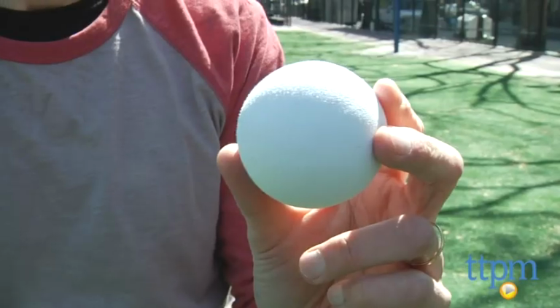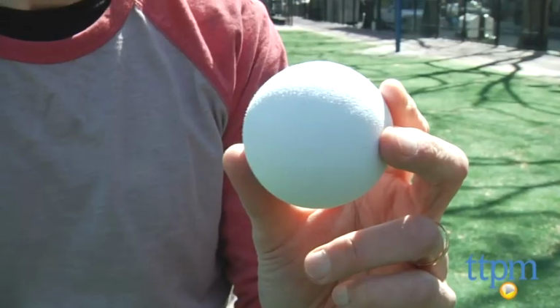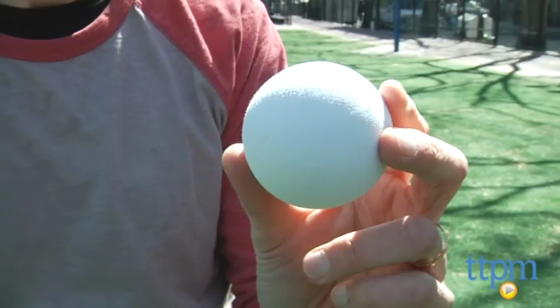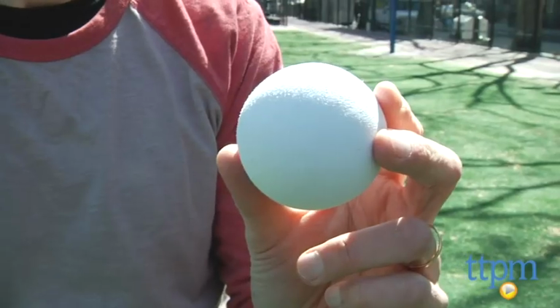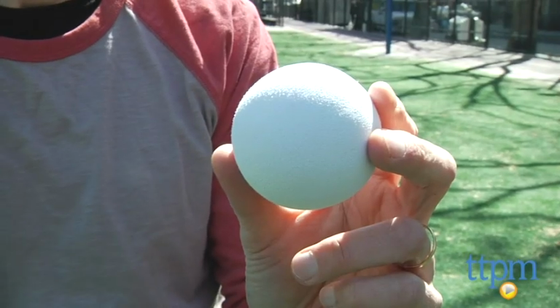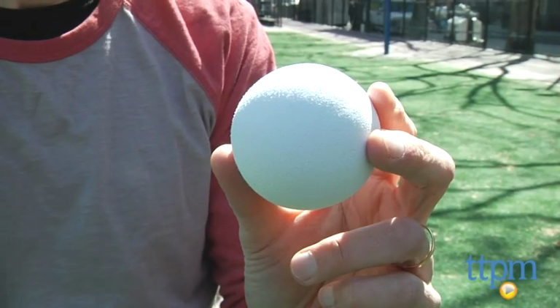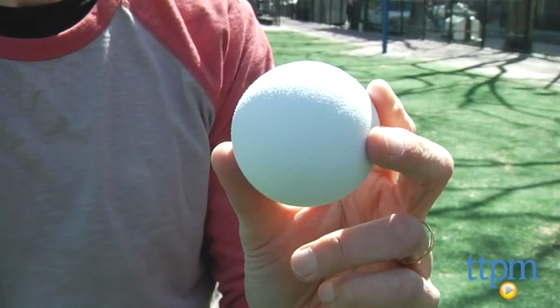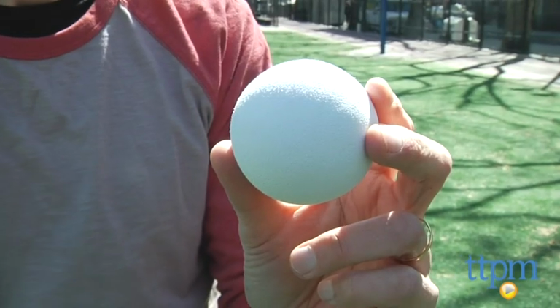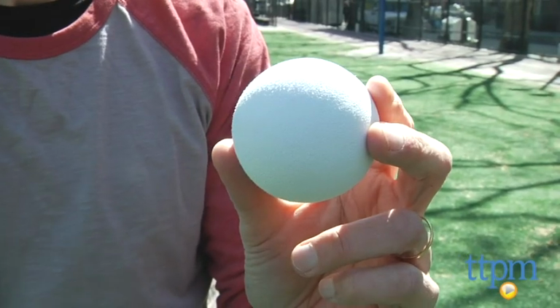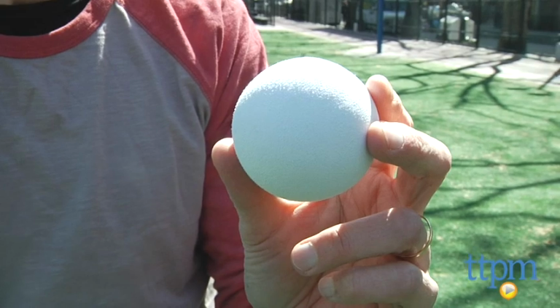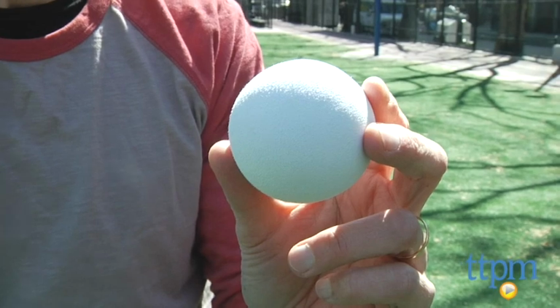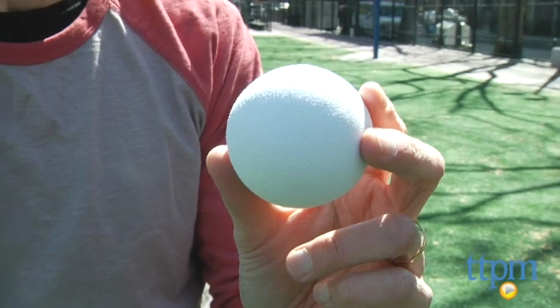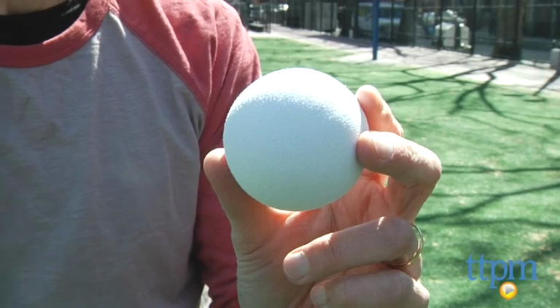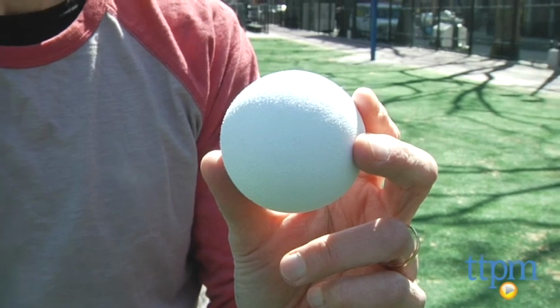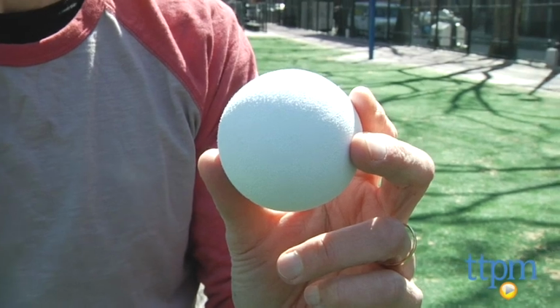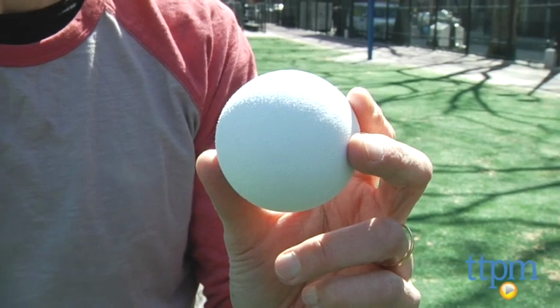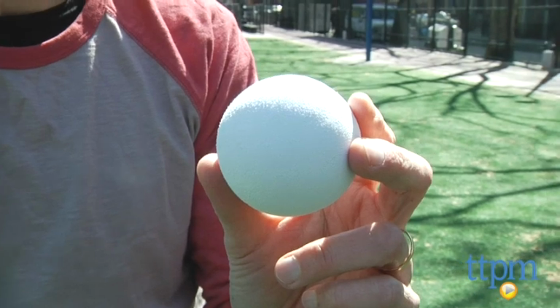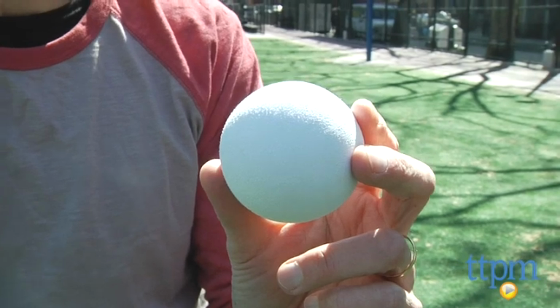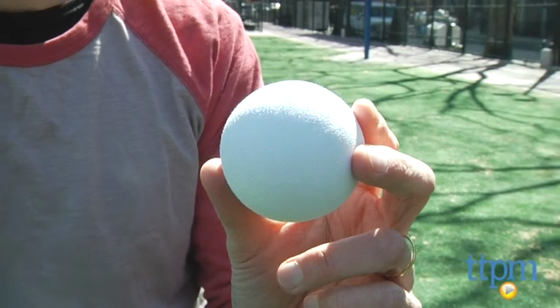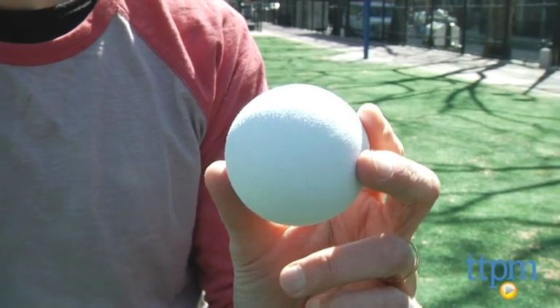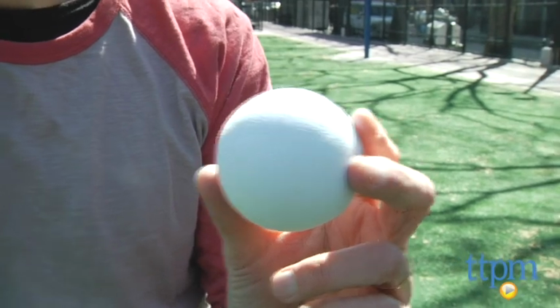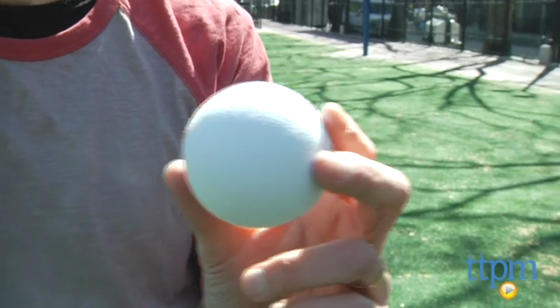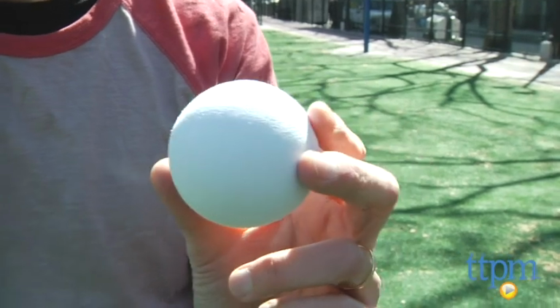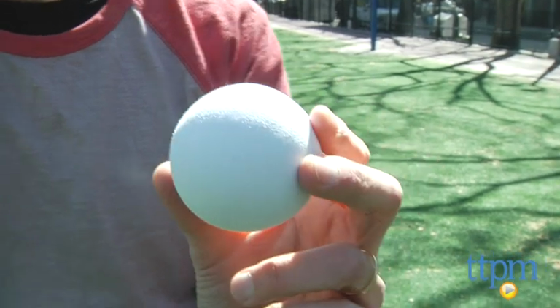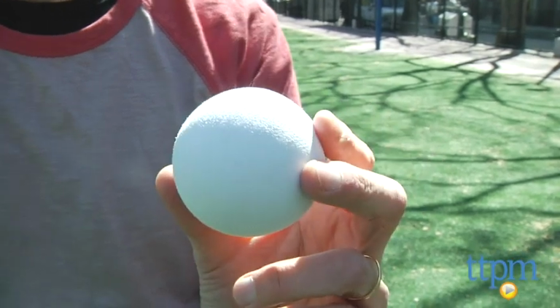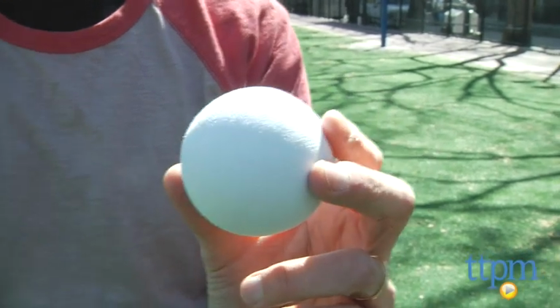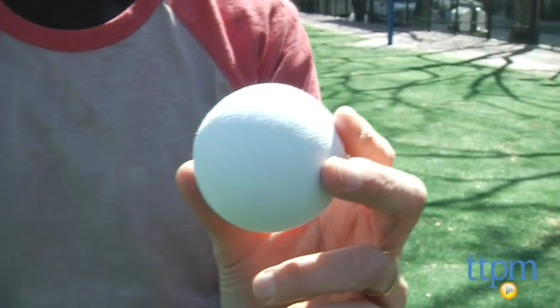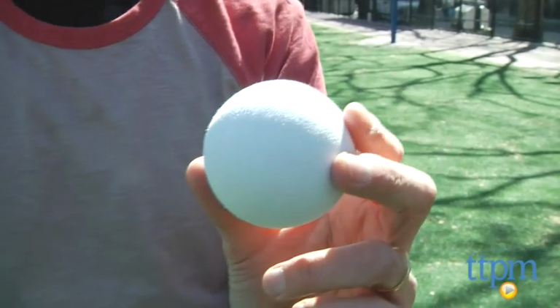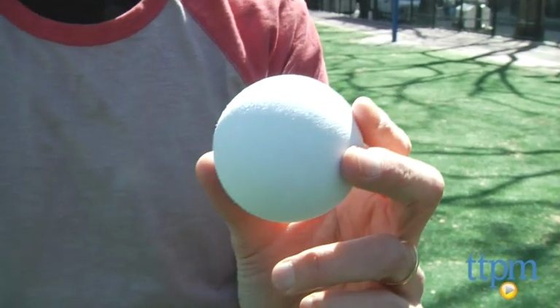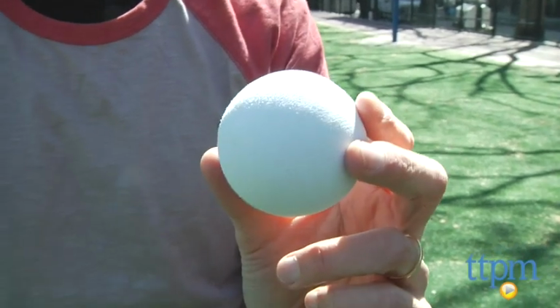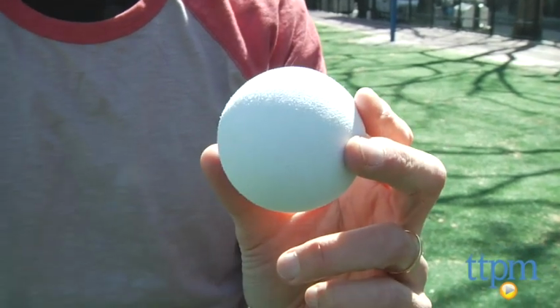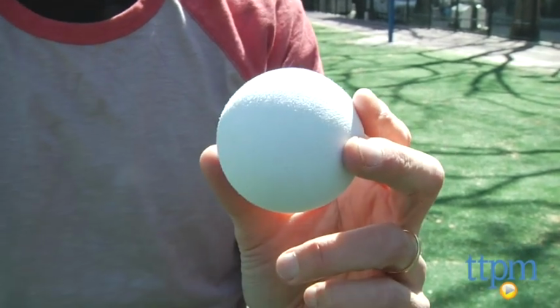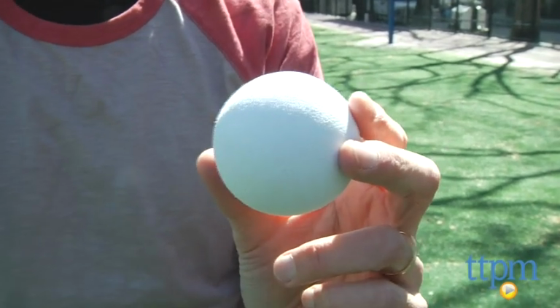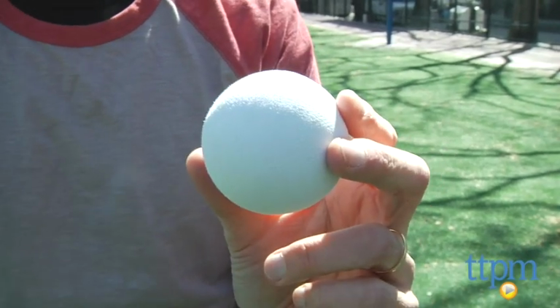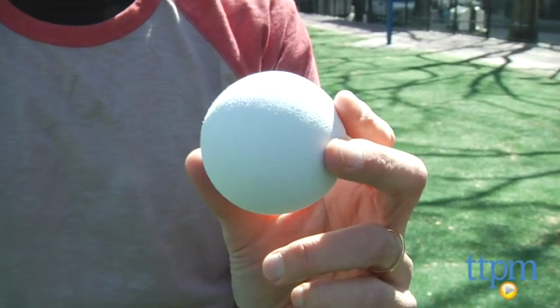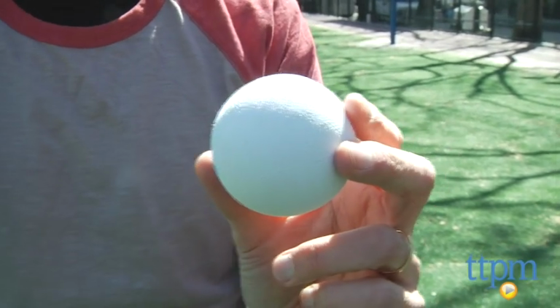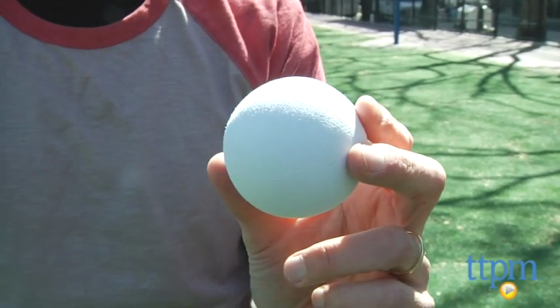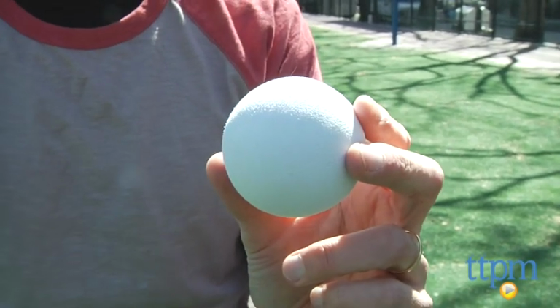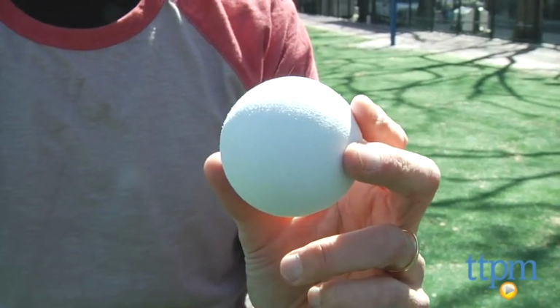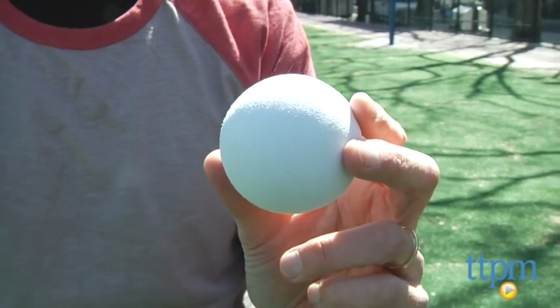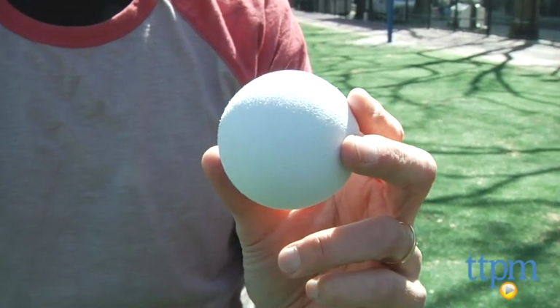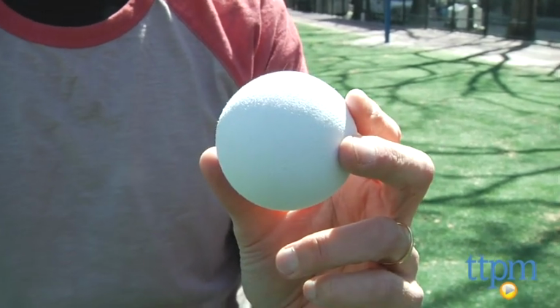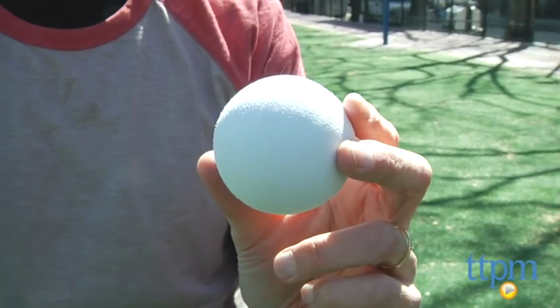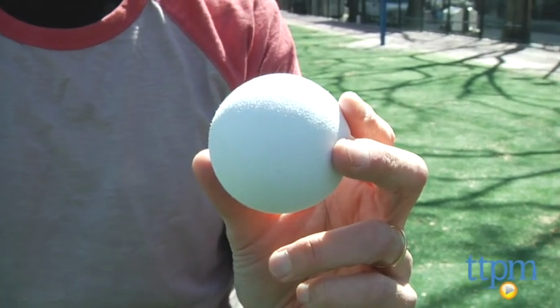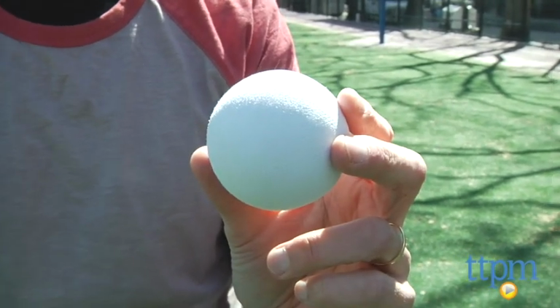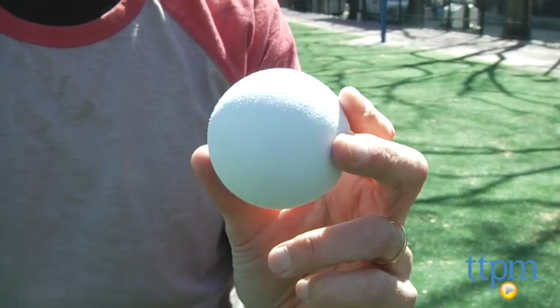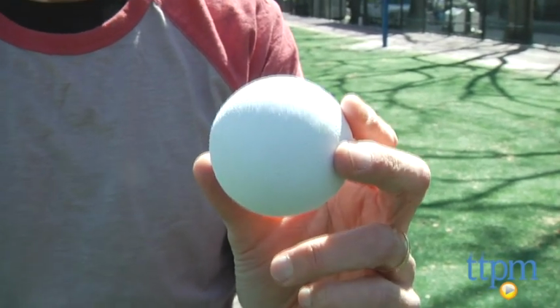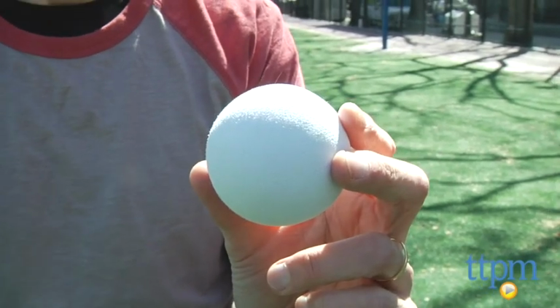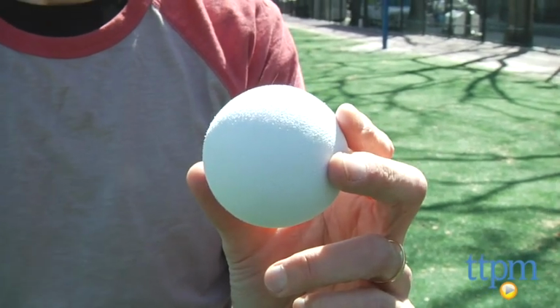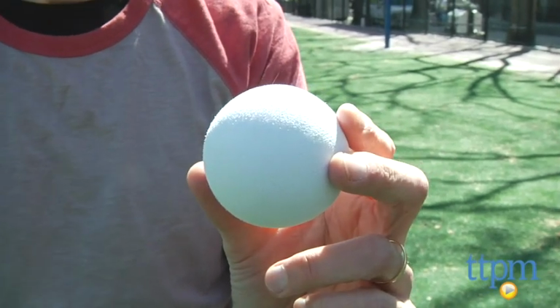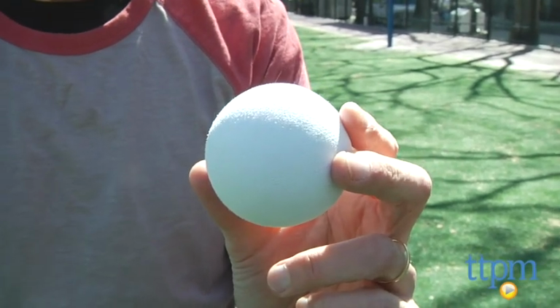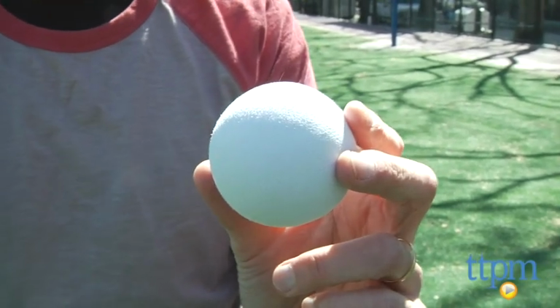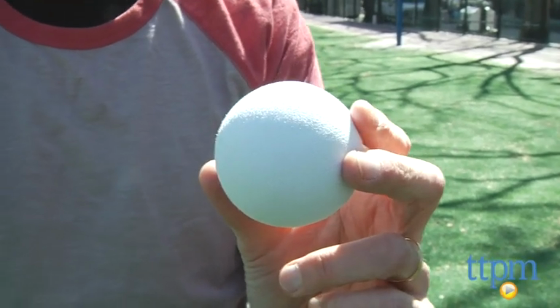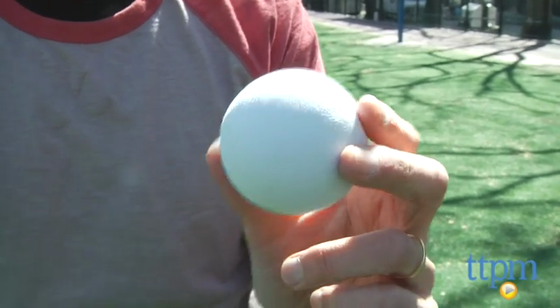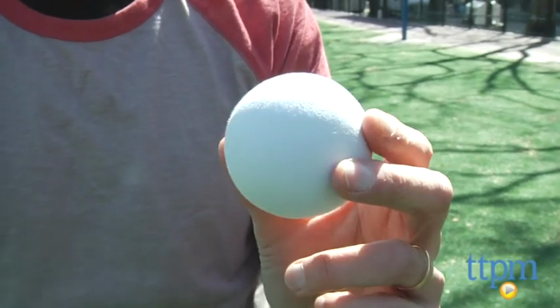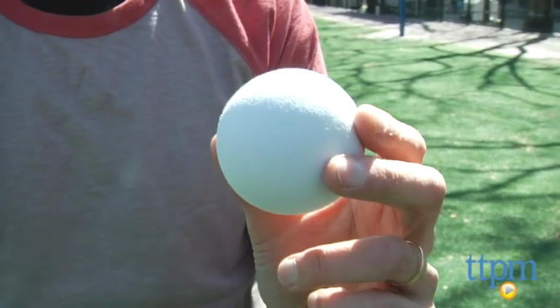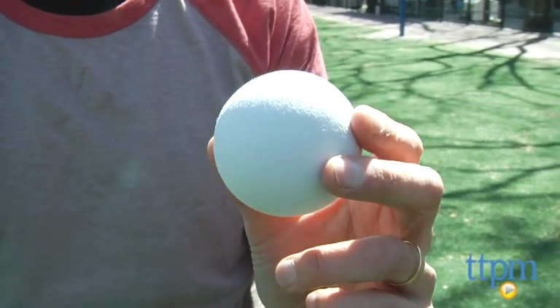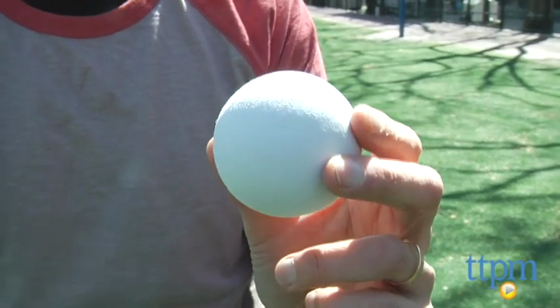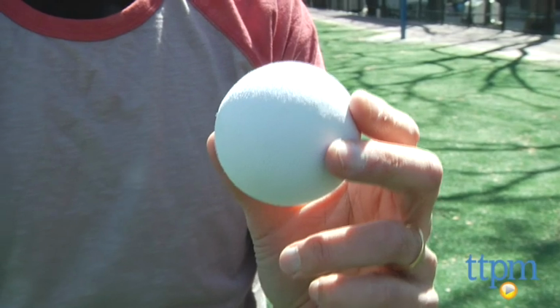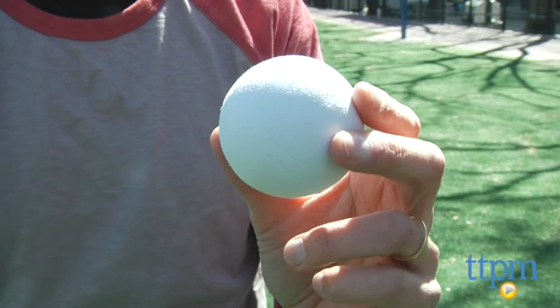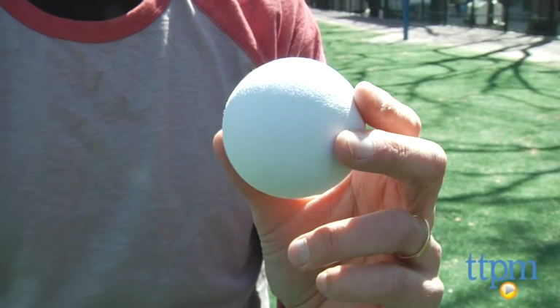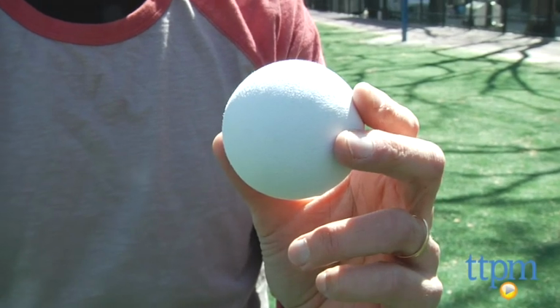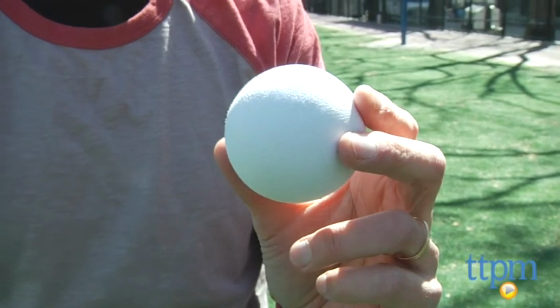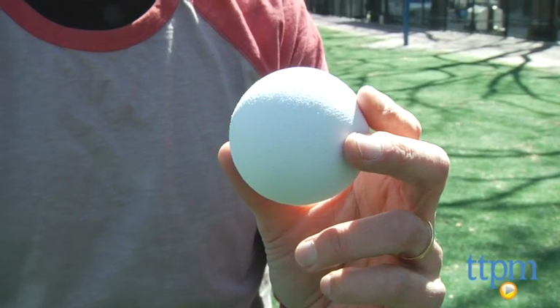It also comes with one ball. Again, not soft foam, not much give. Looks like a baseball but it's a little bit smaller.